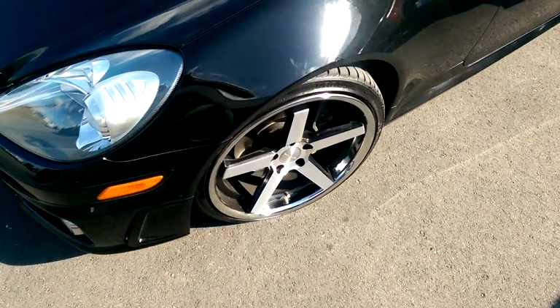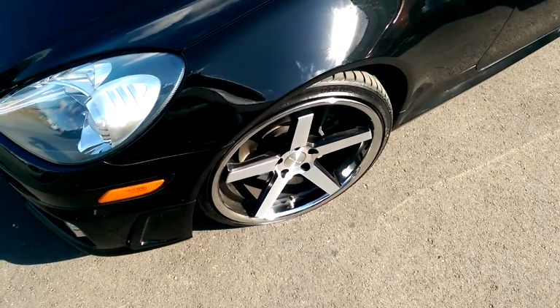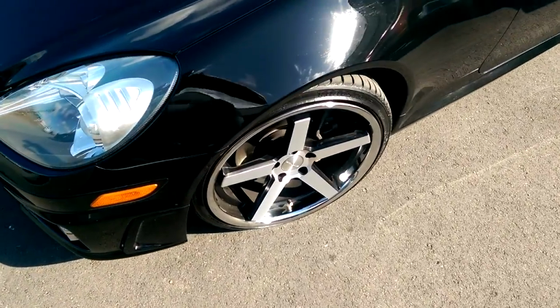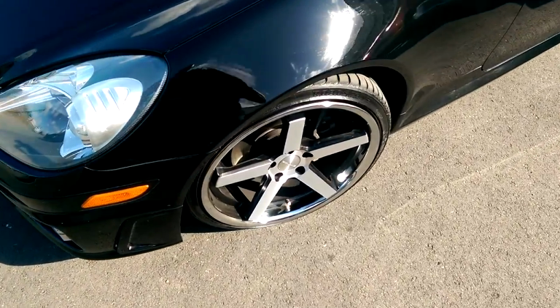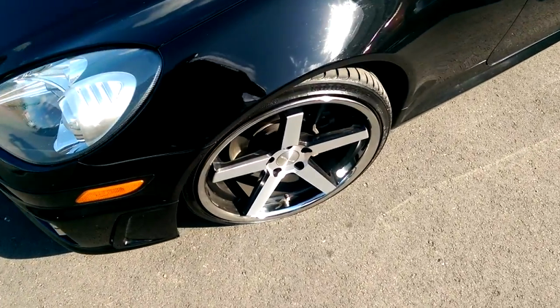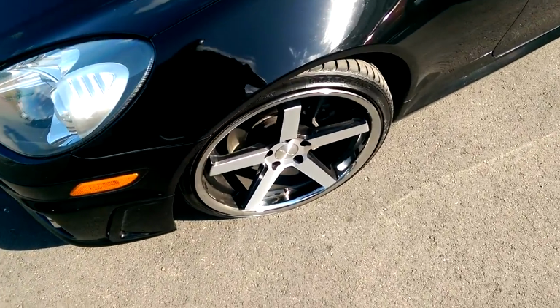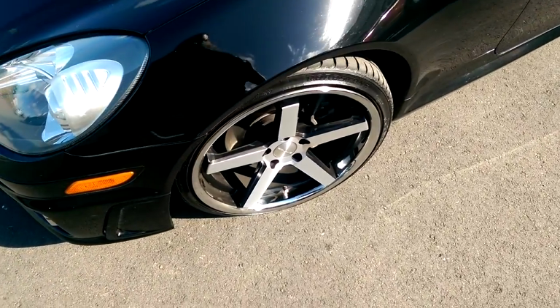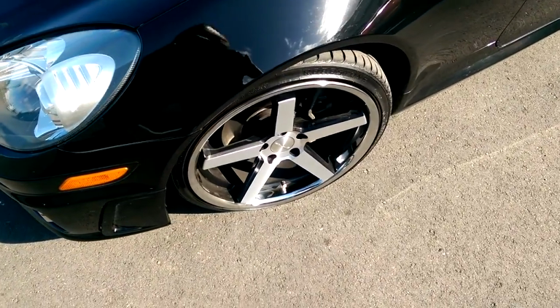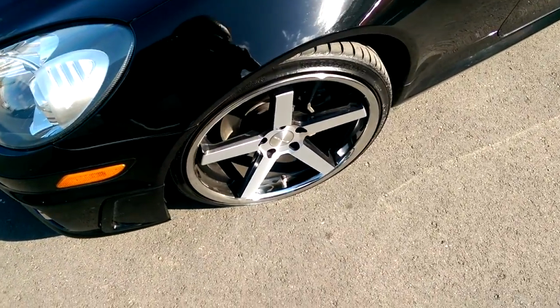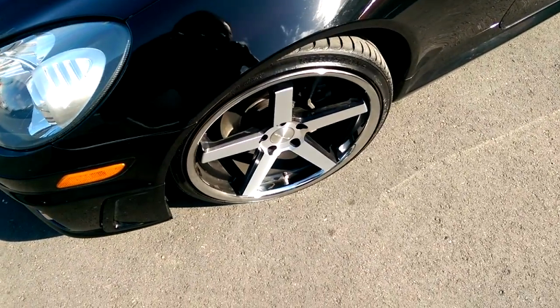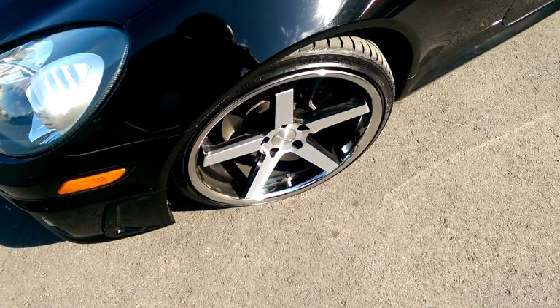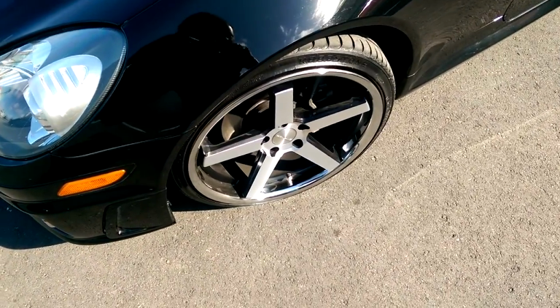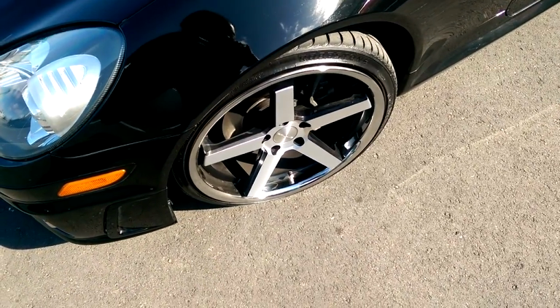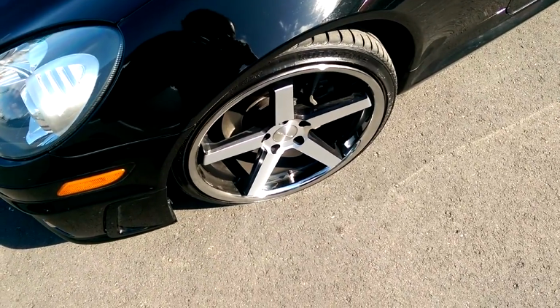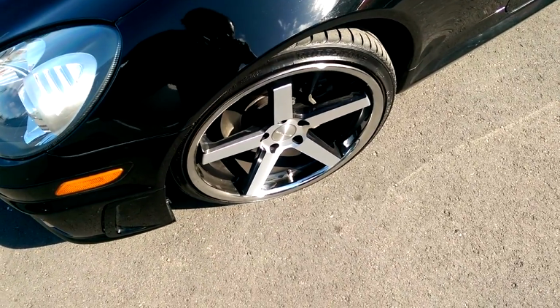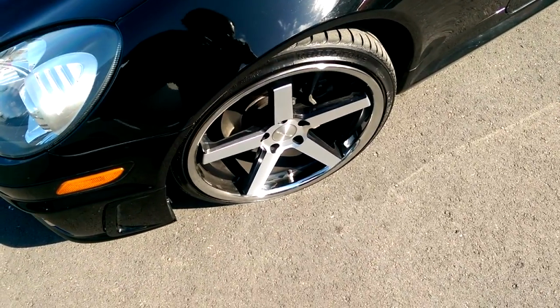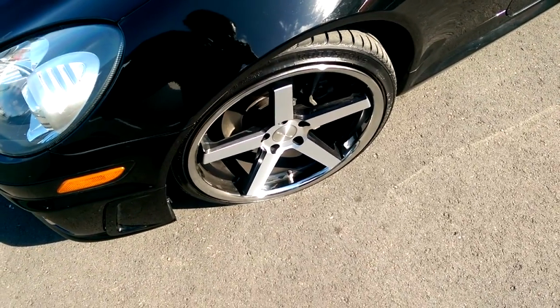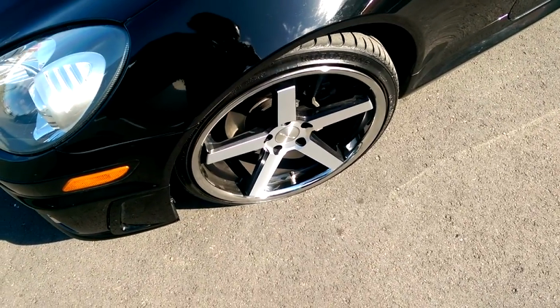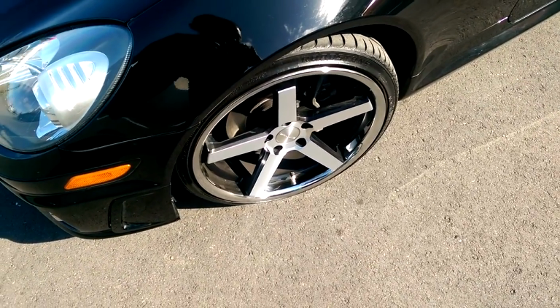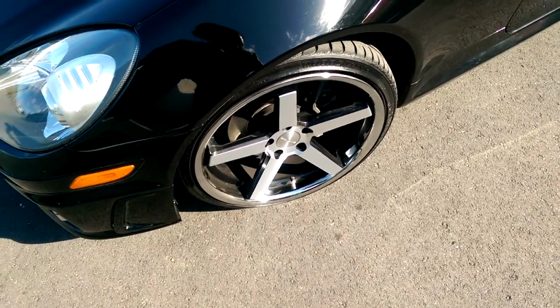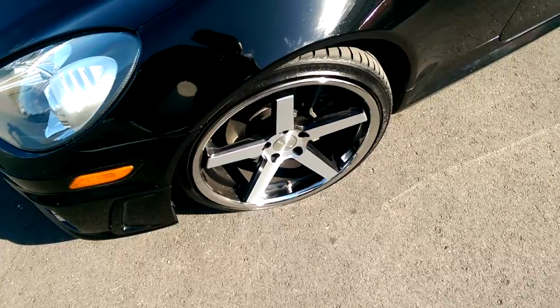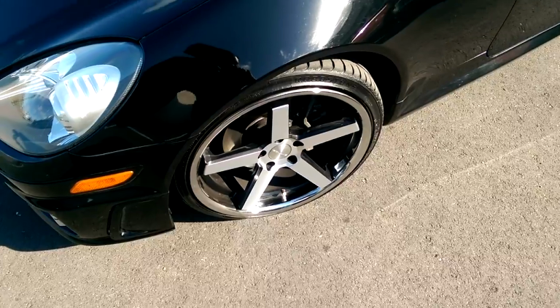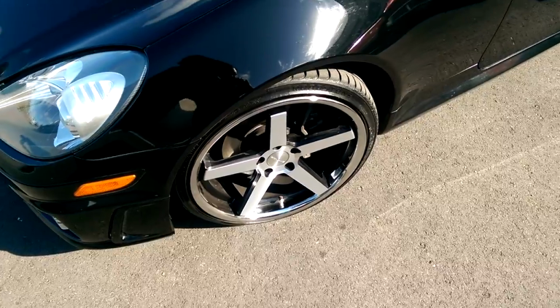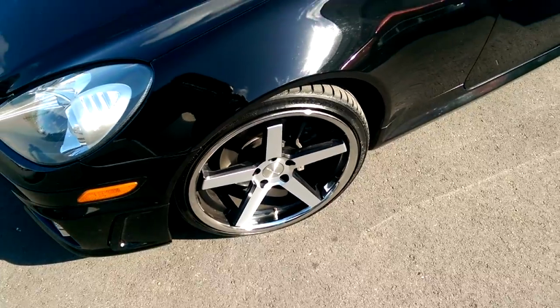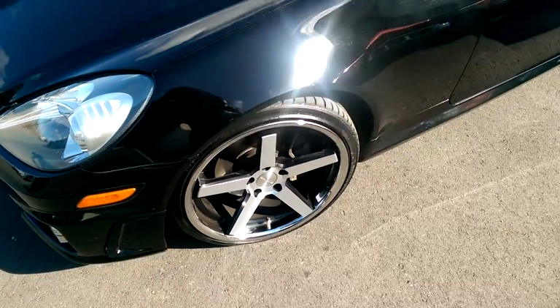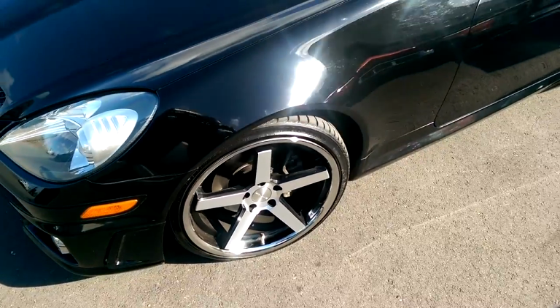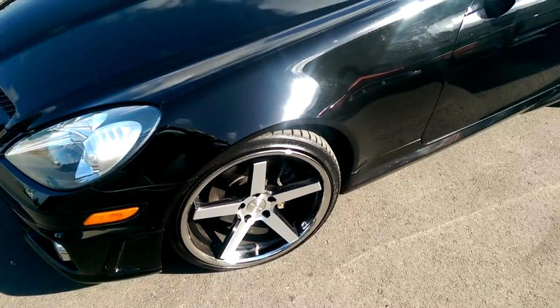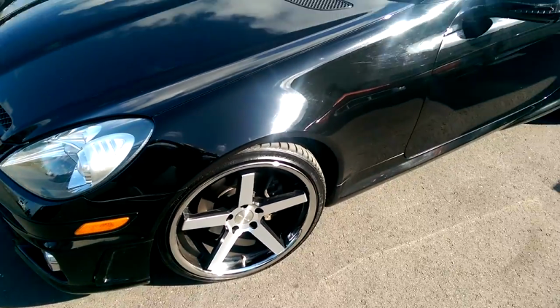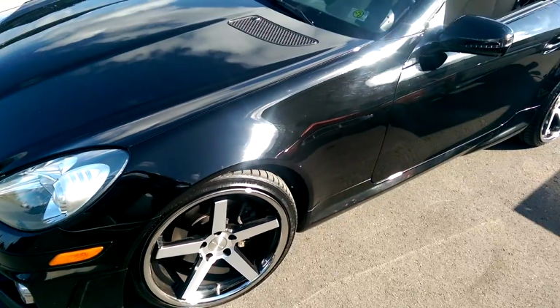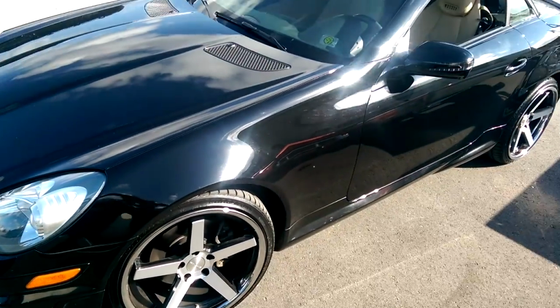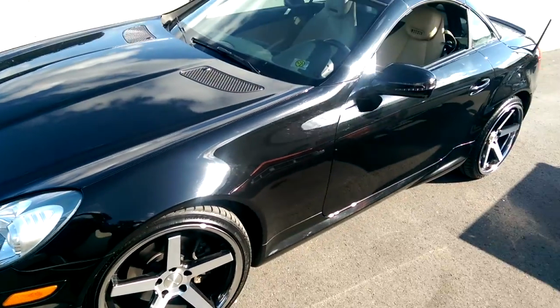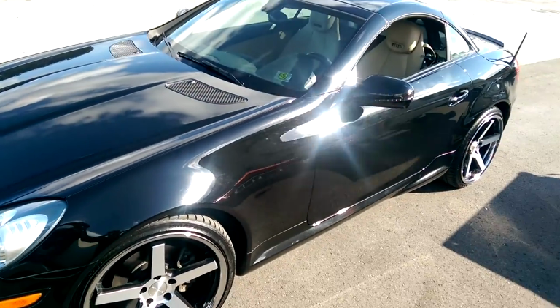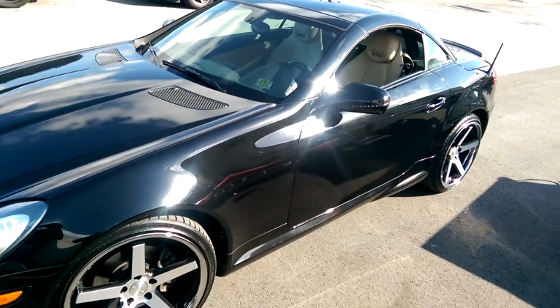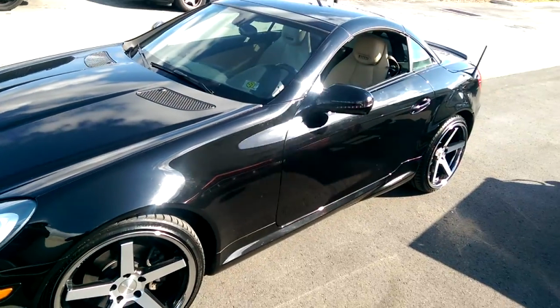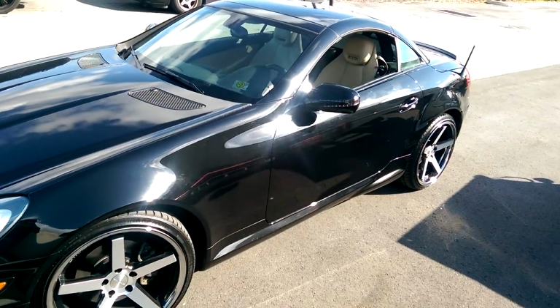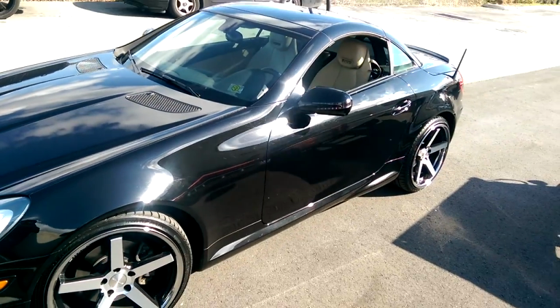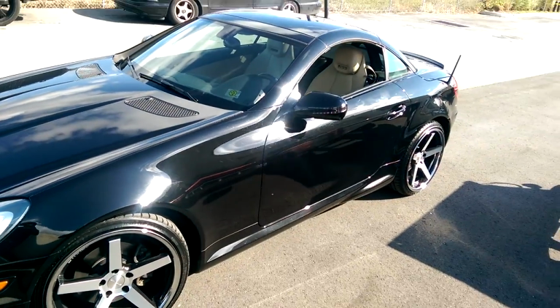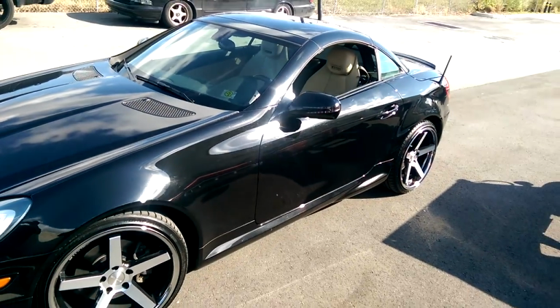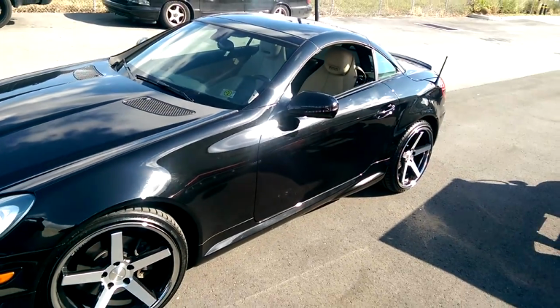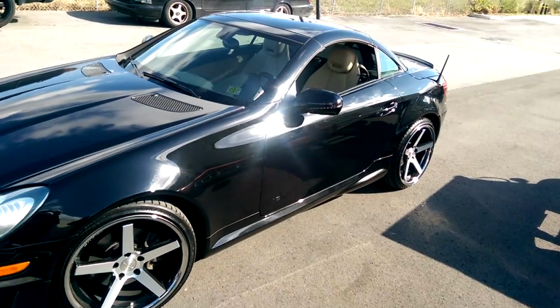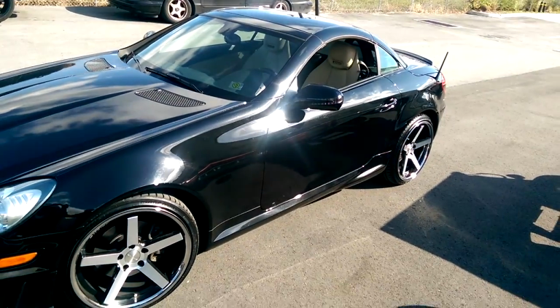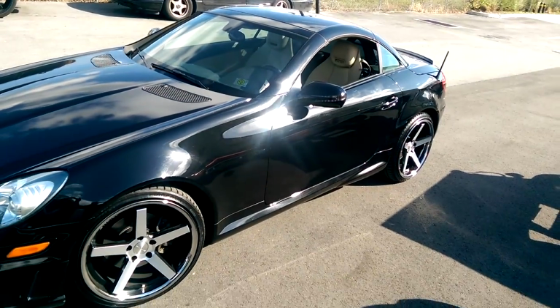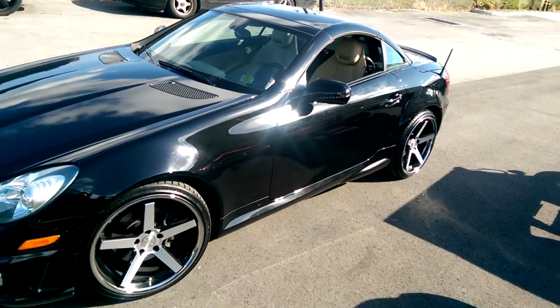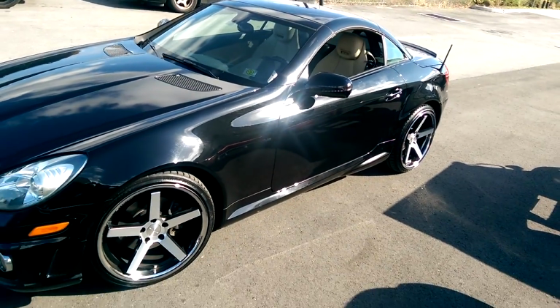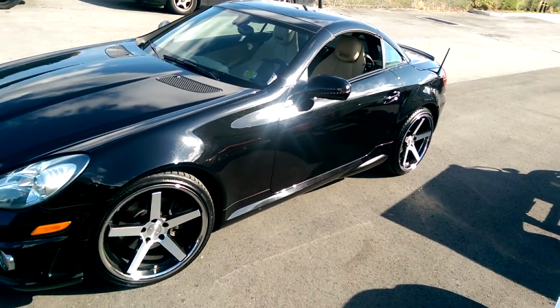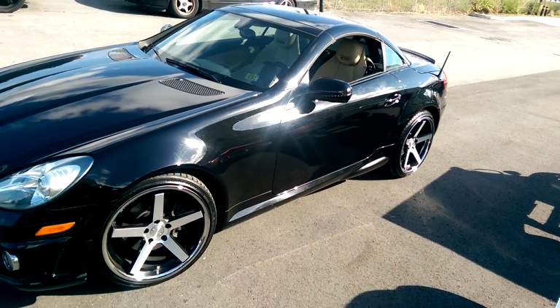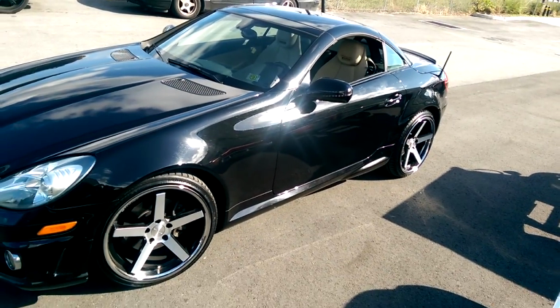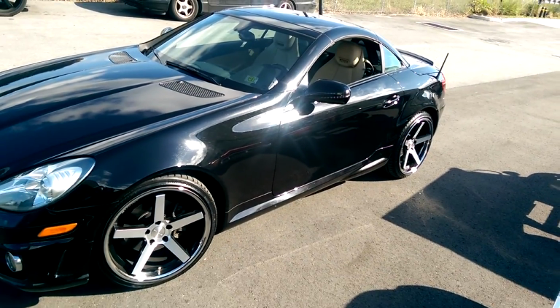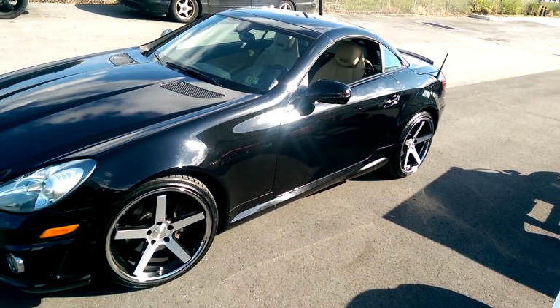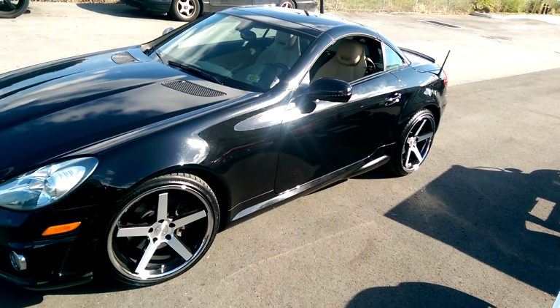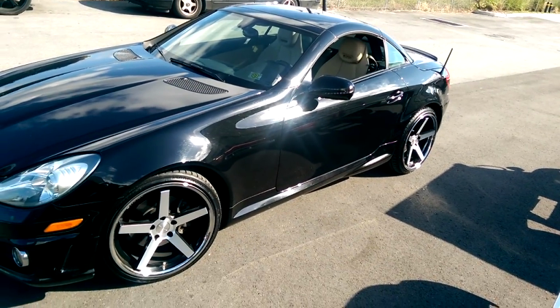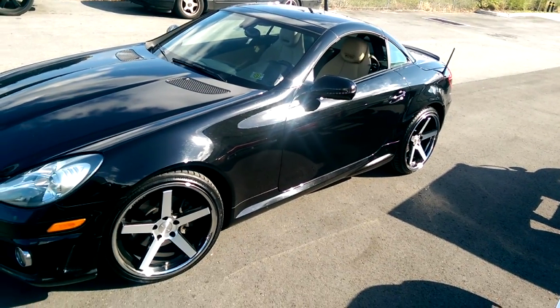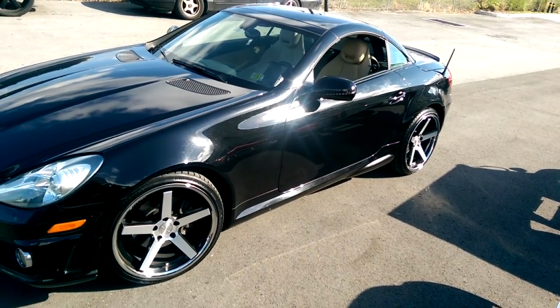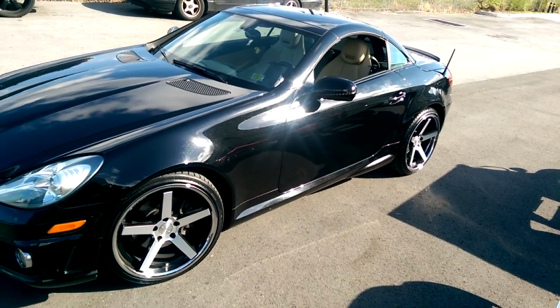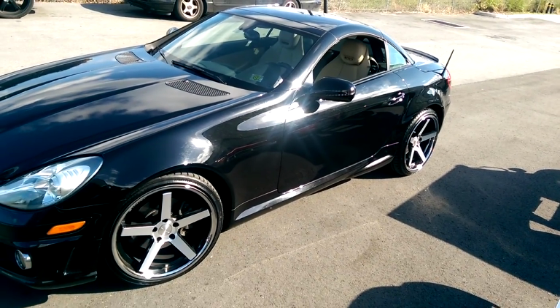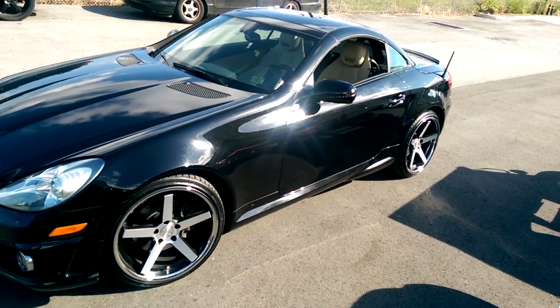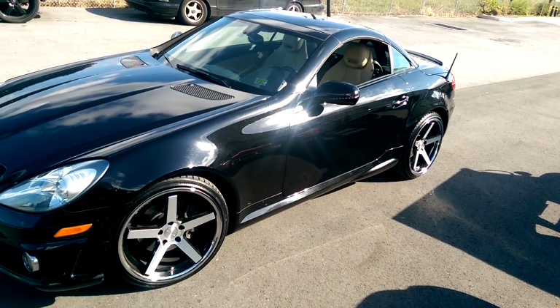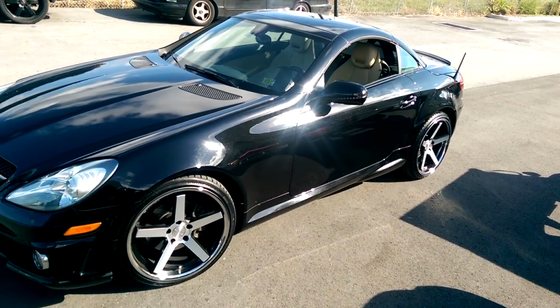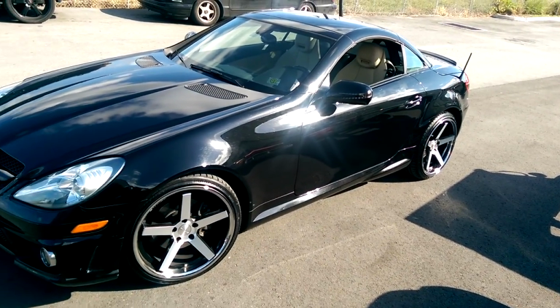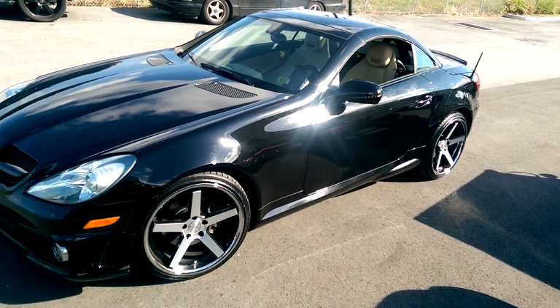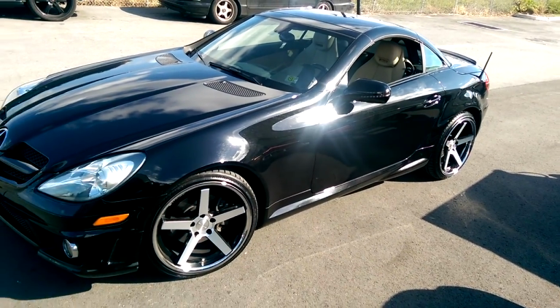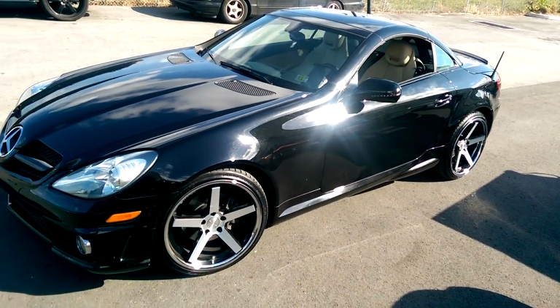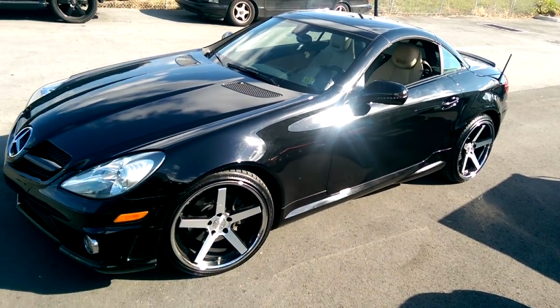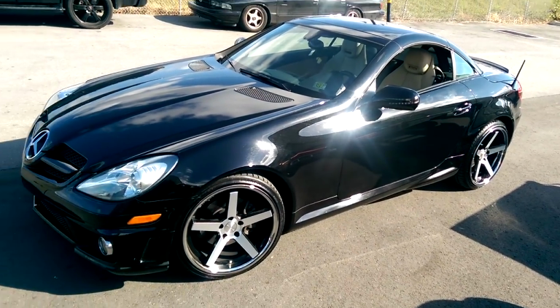235/35/19 in front, 265/30 in the back. Beautiful vehicle, got a little stretch on the back tire.